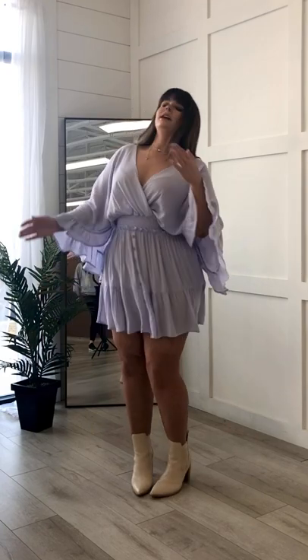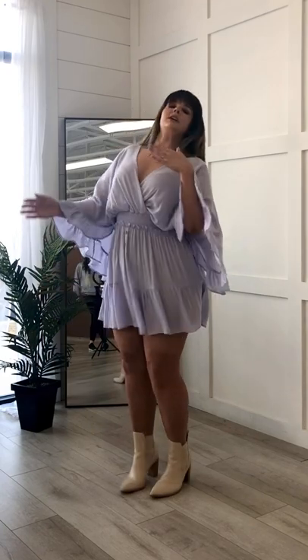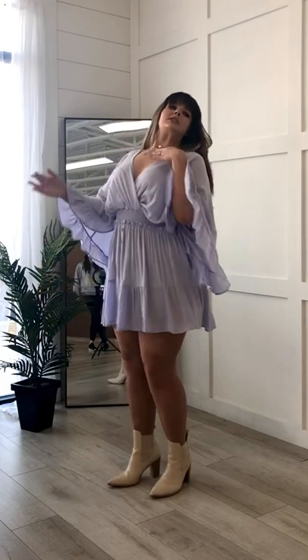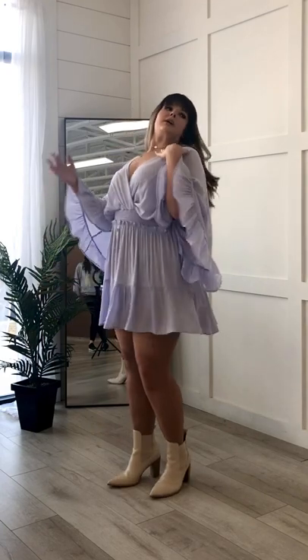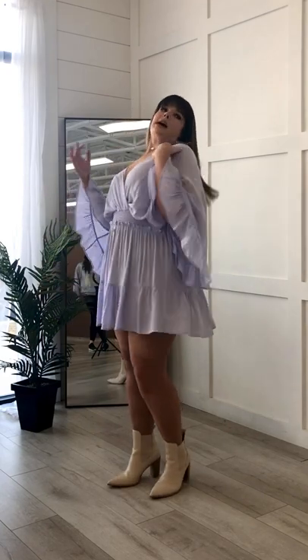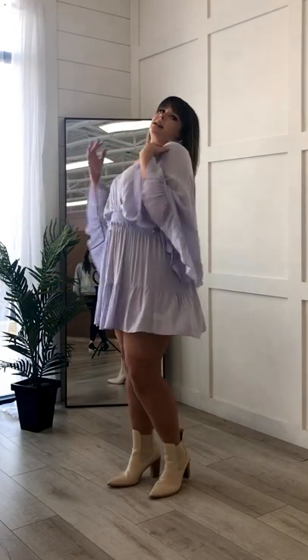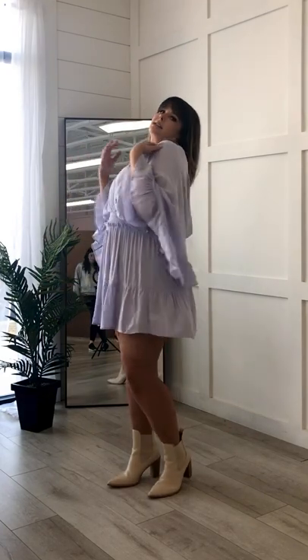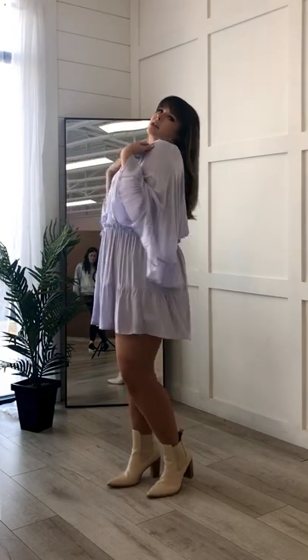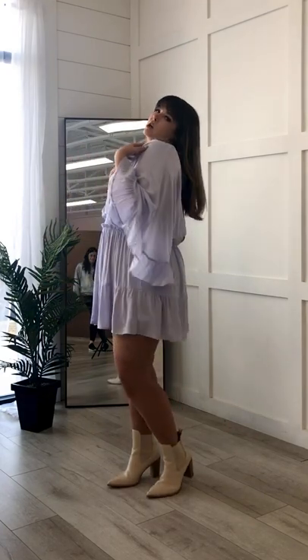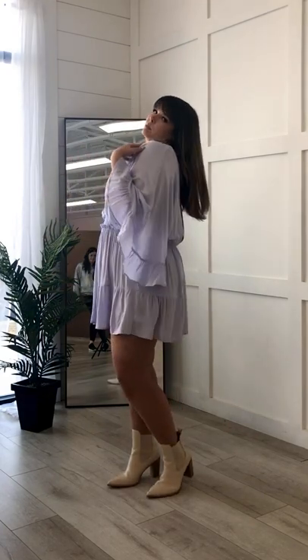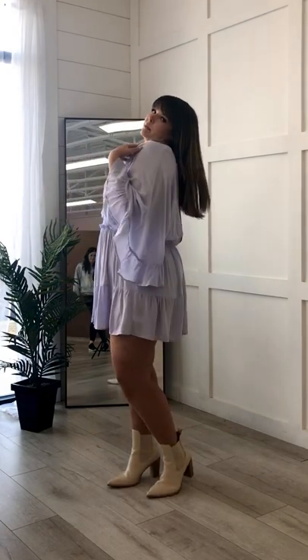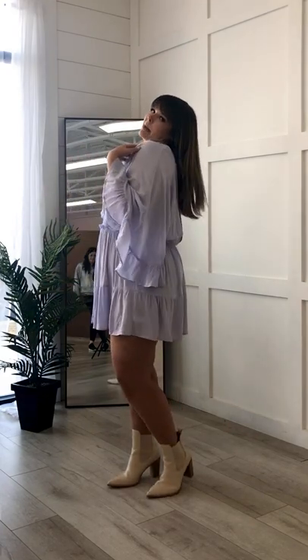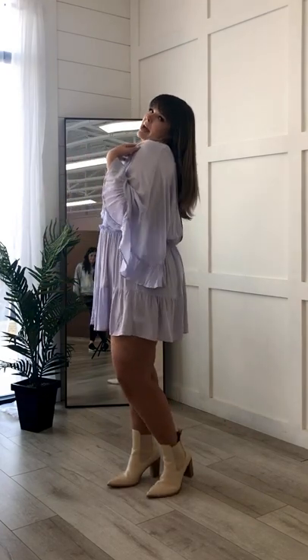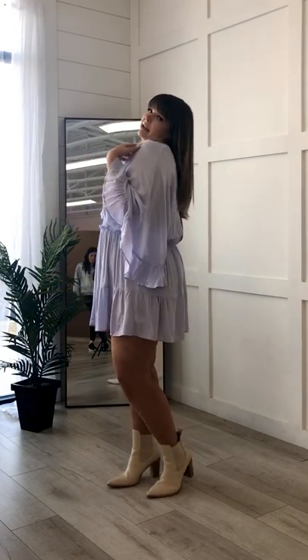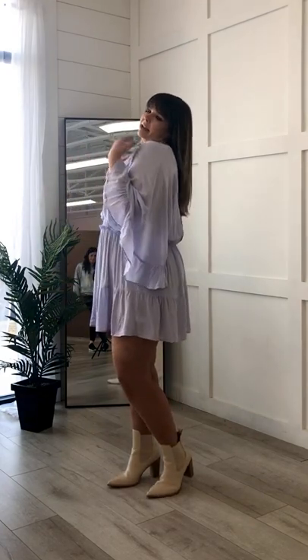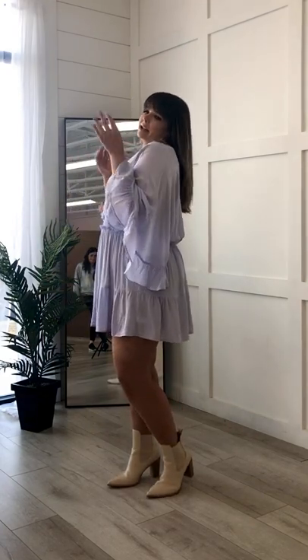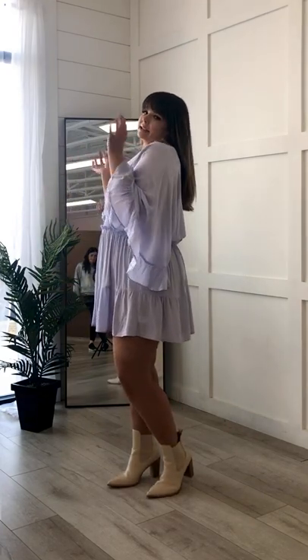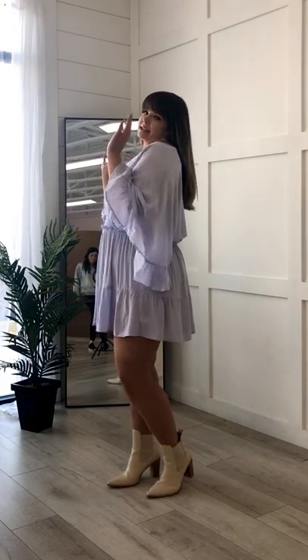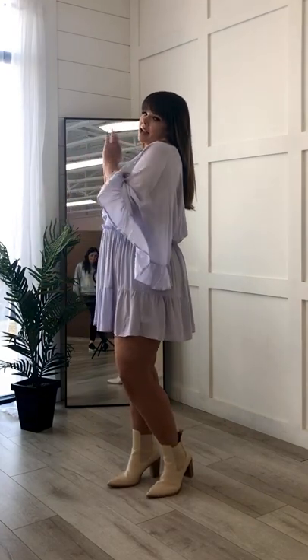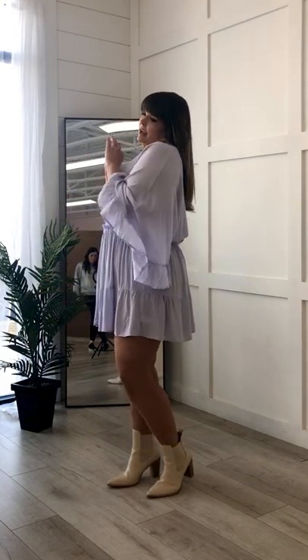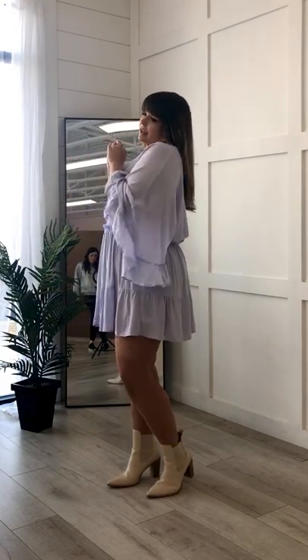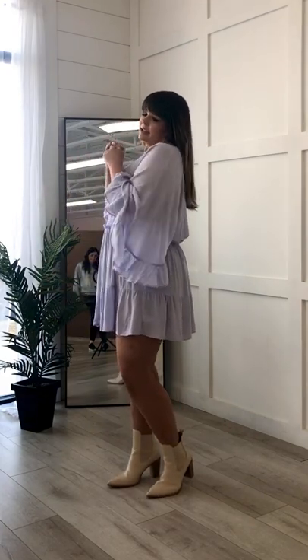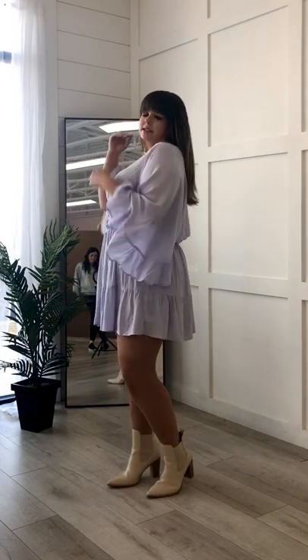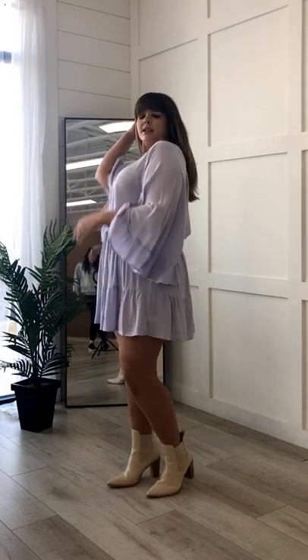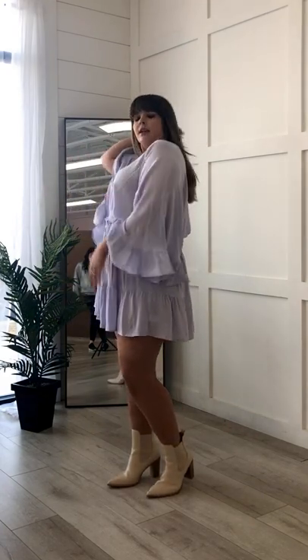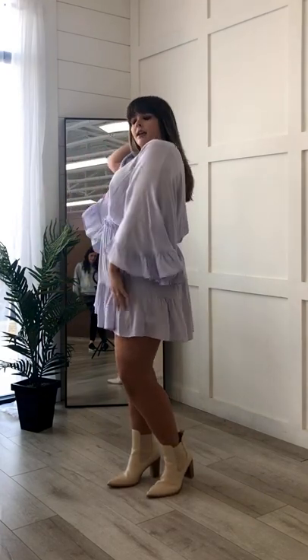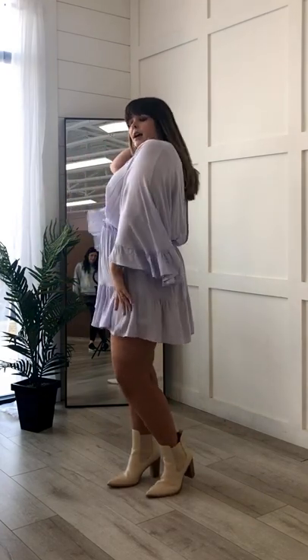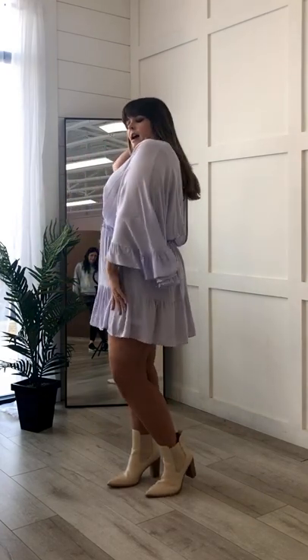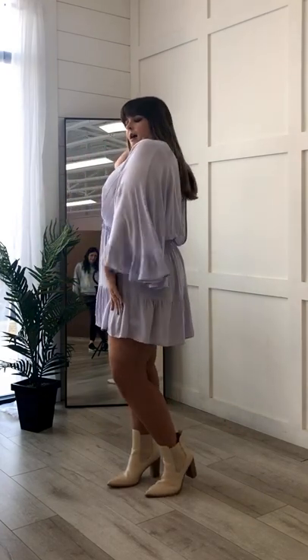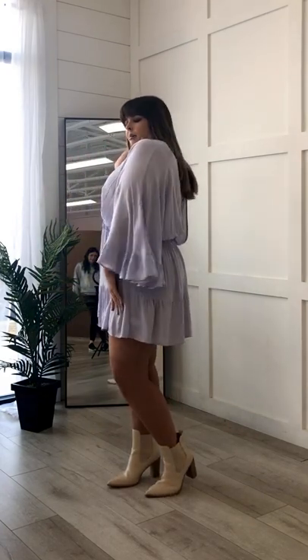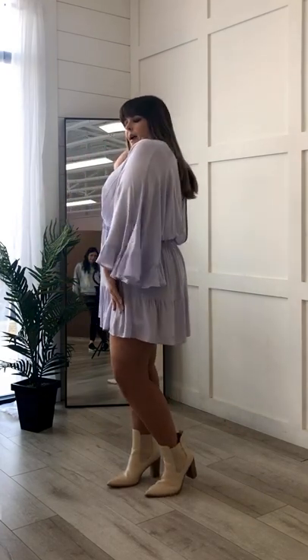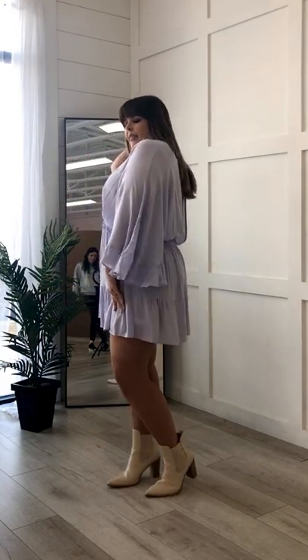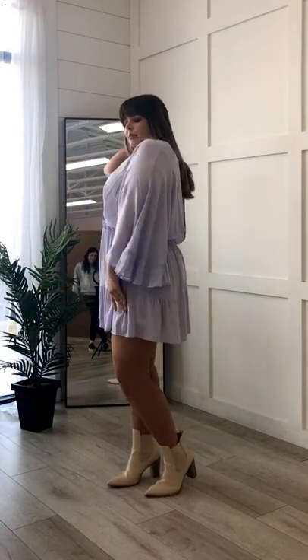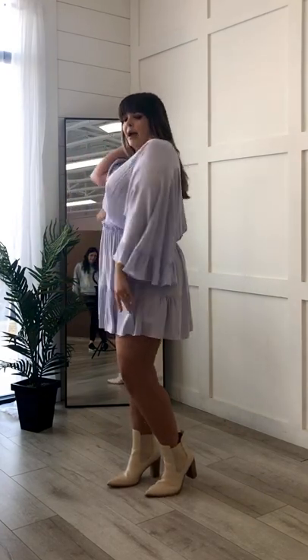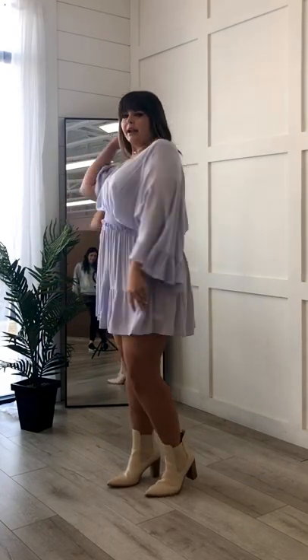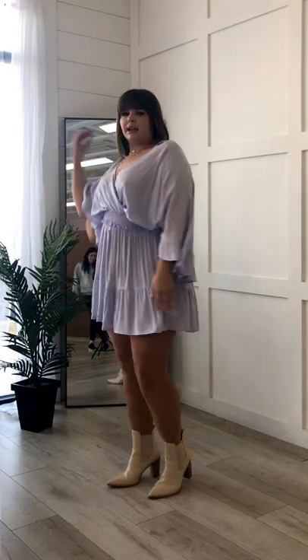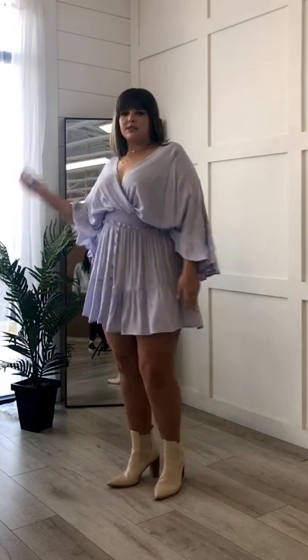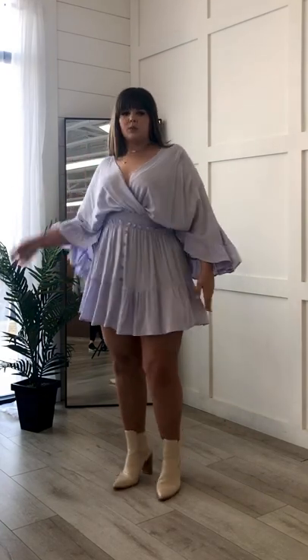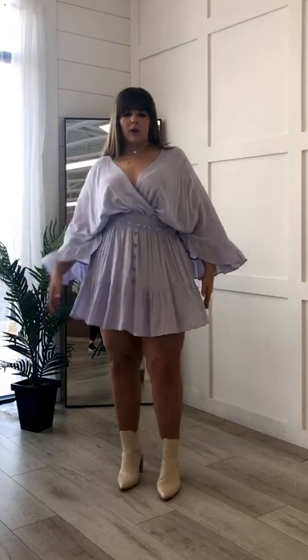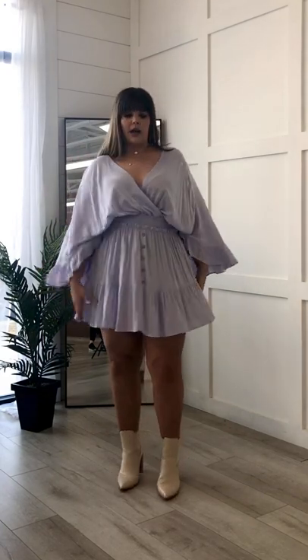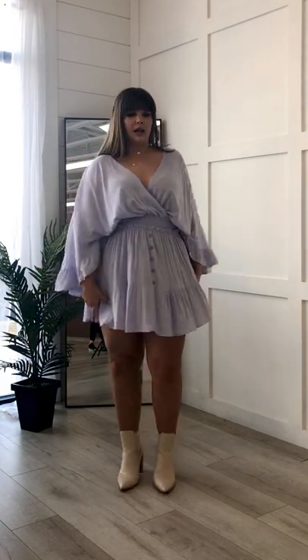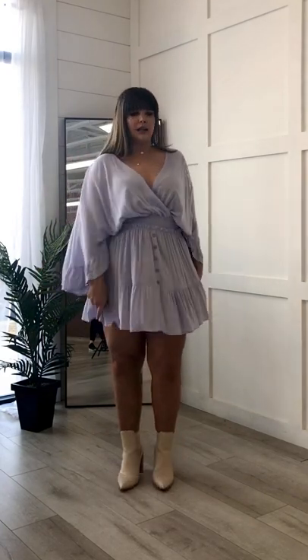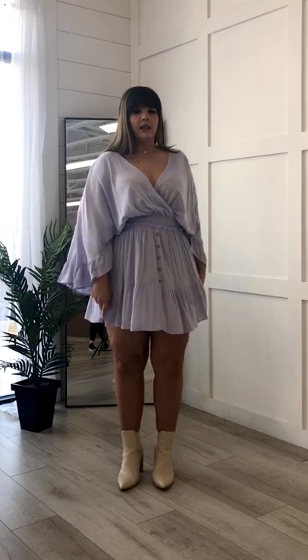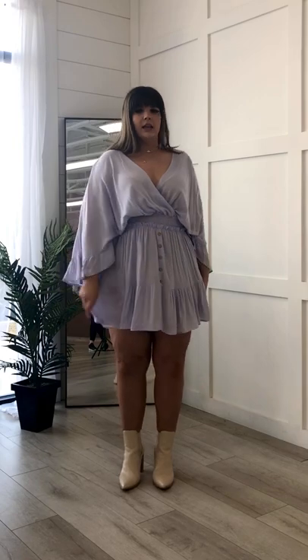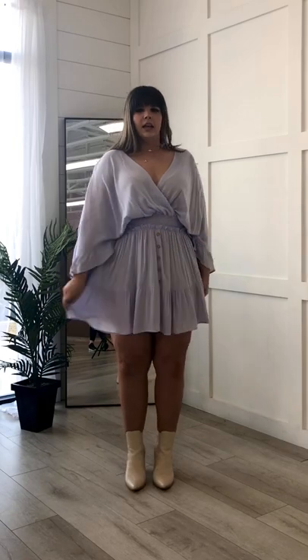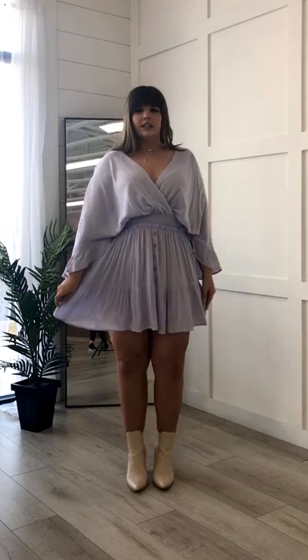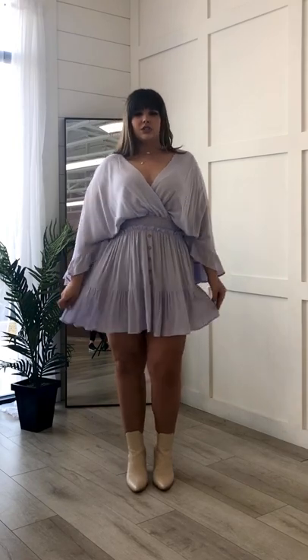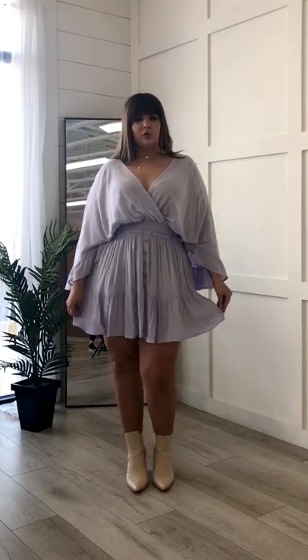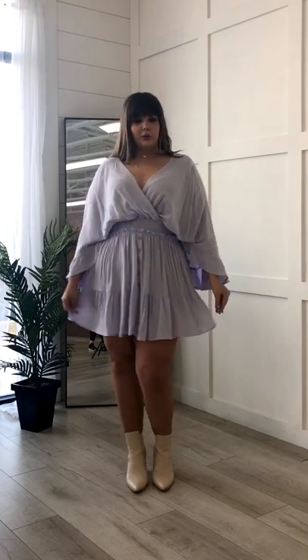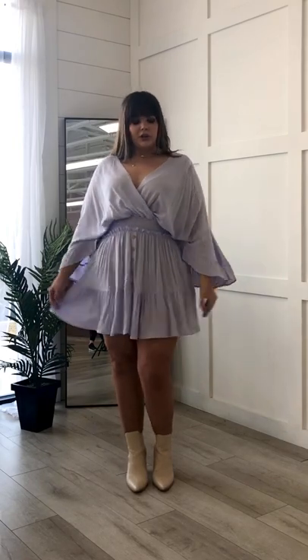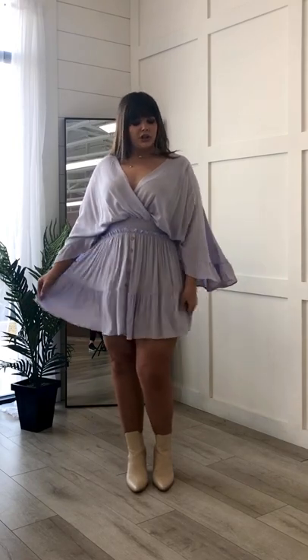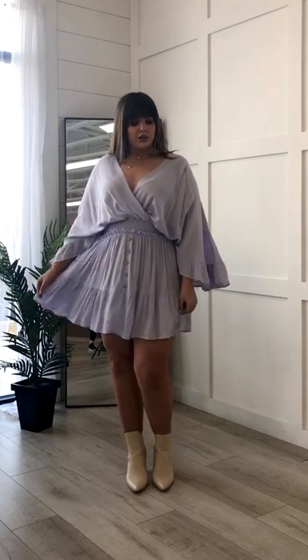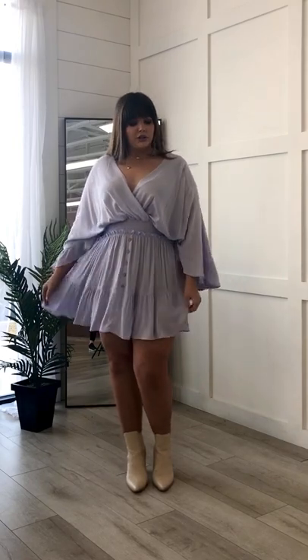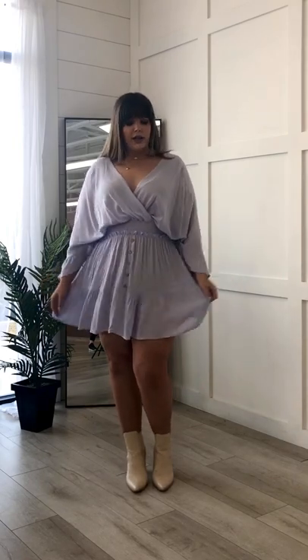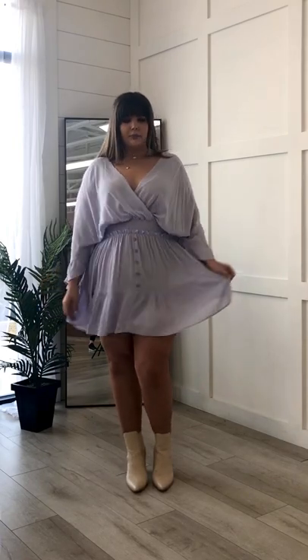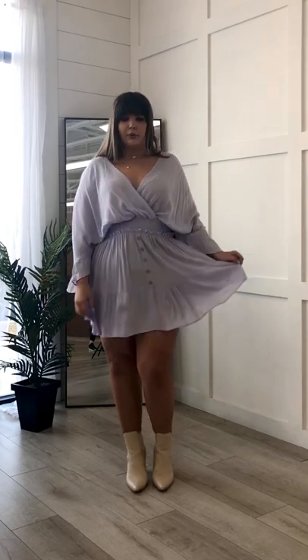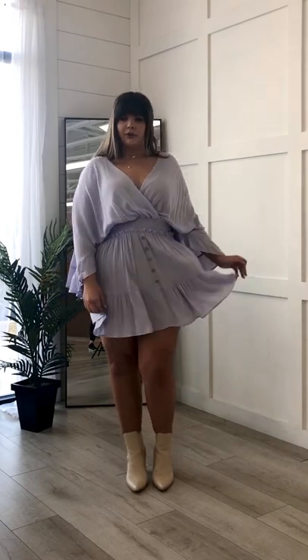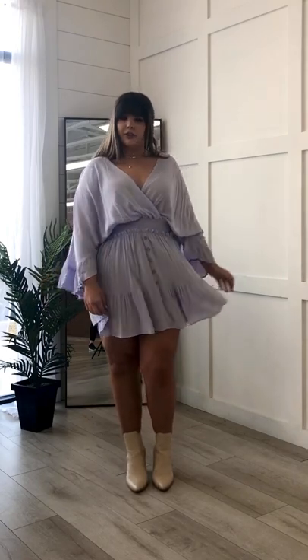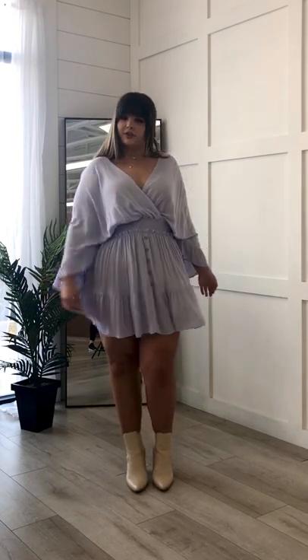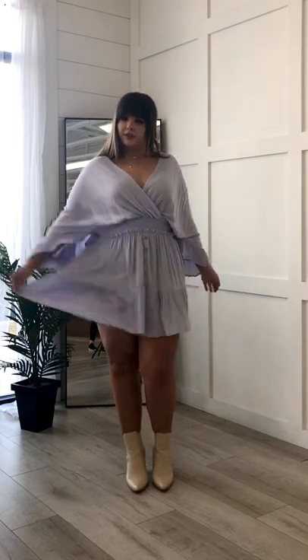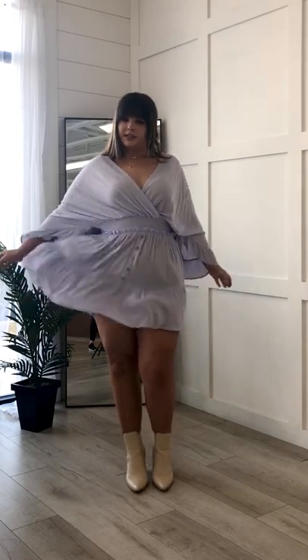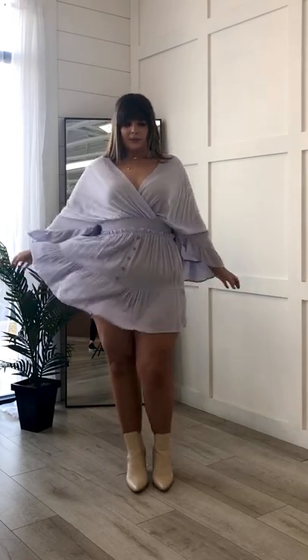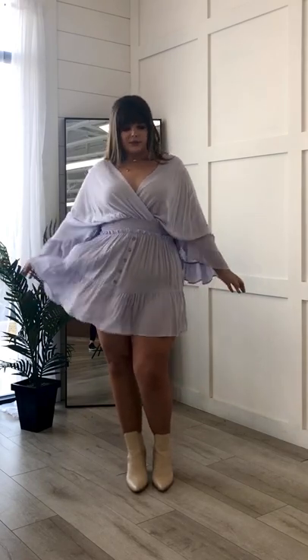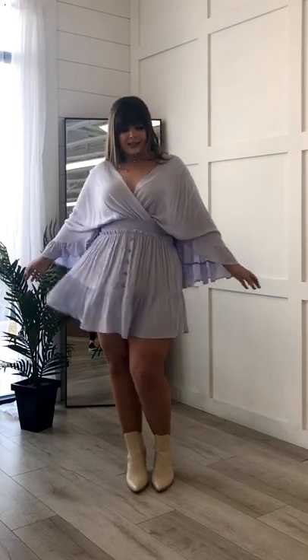It also has an open back and it ties at the back as well. It's super cute and perfect for summertime.